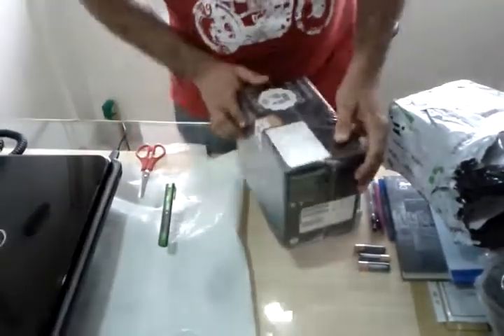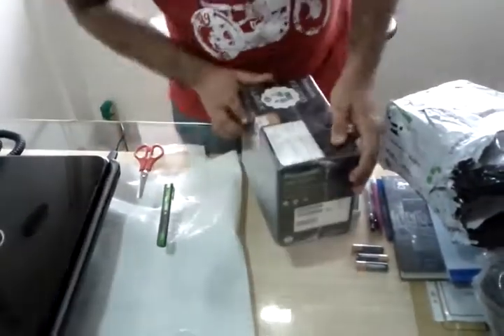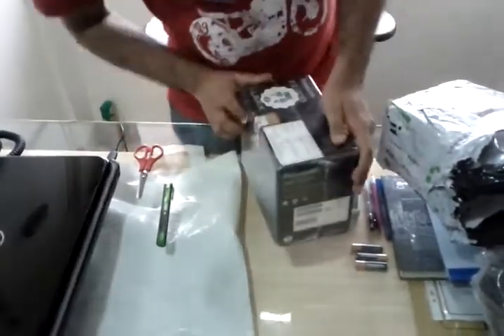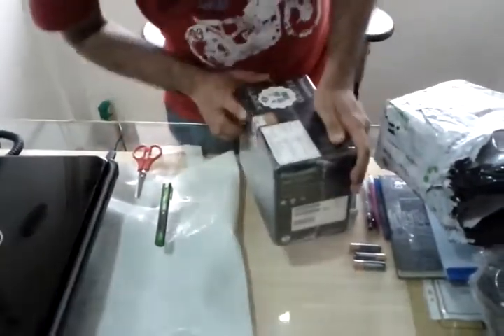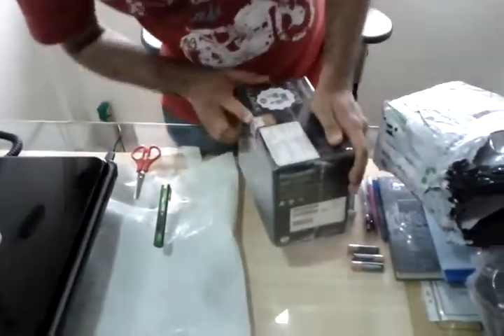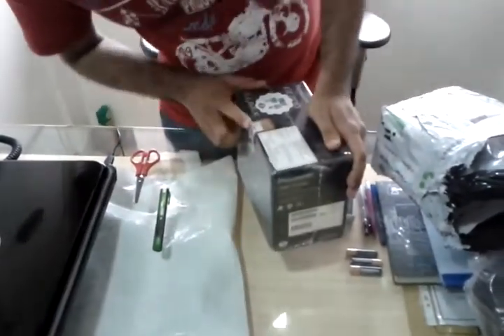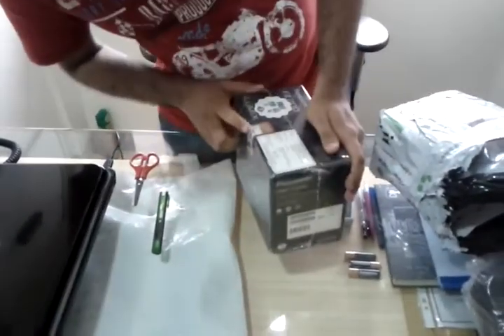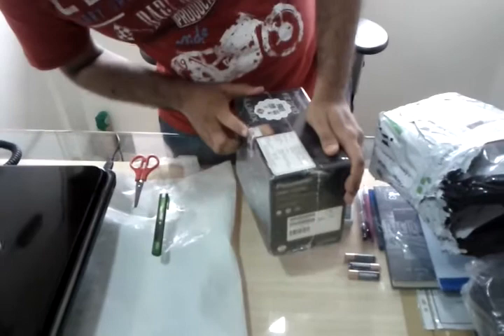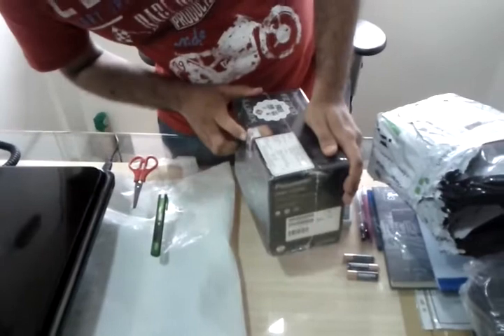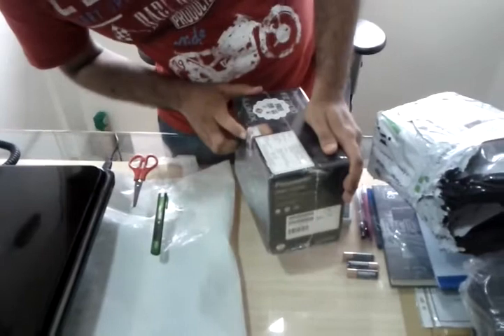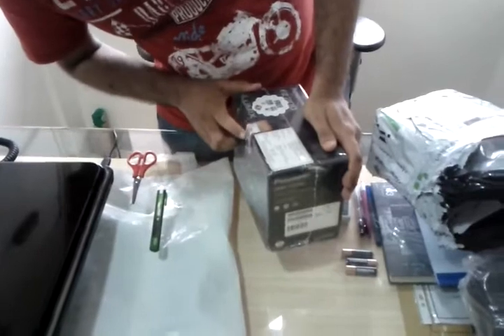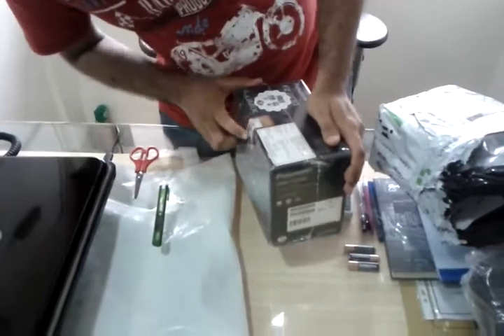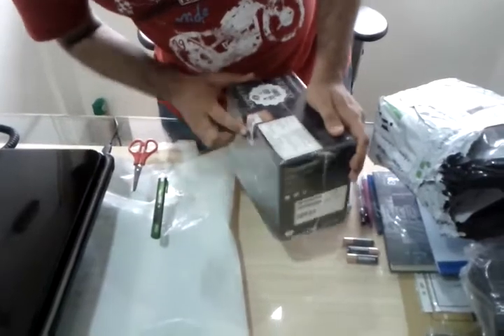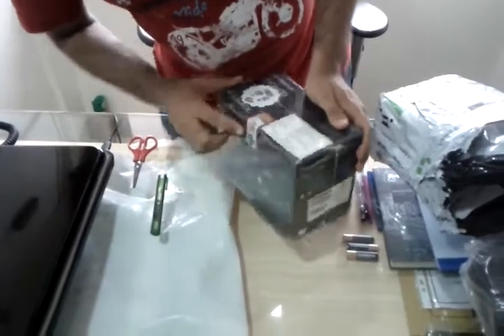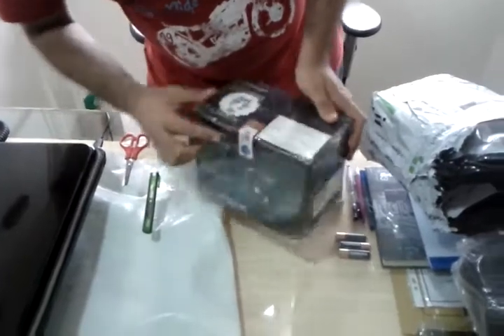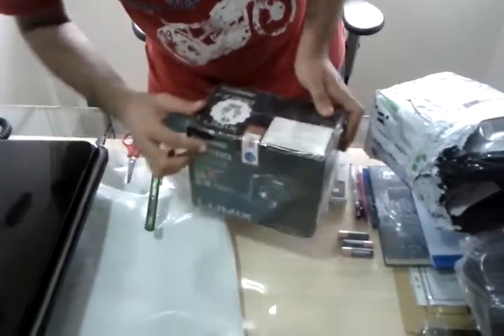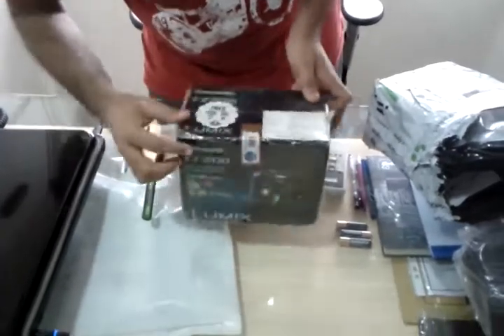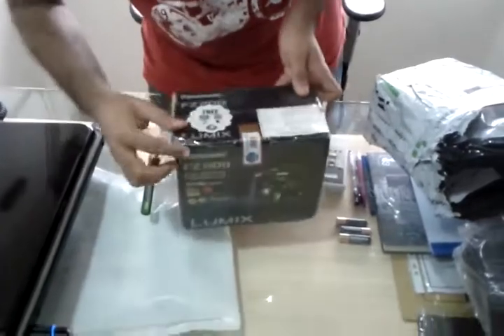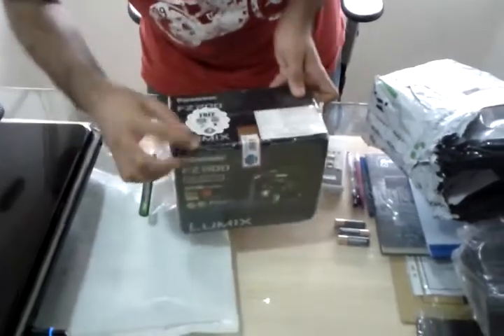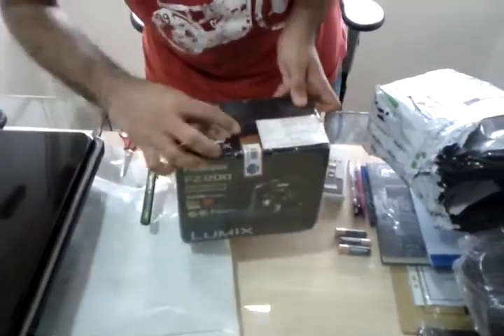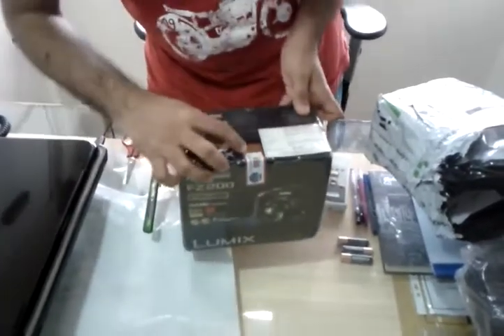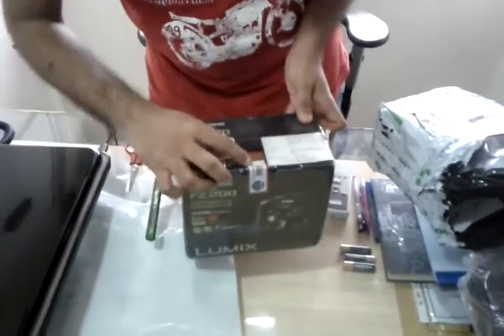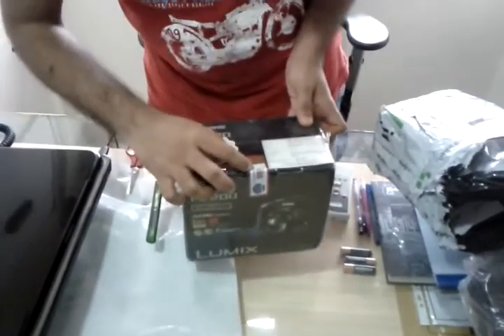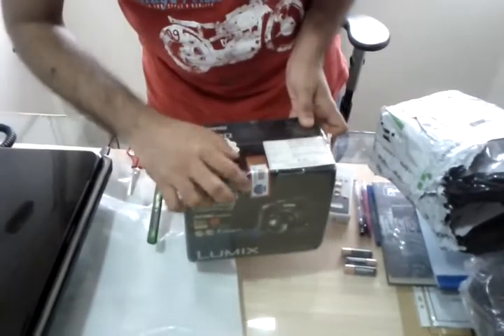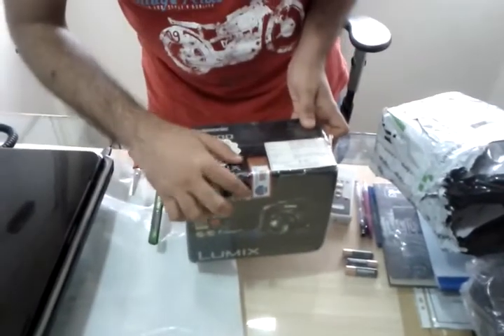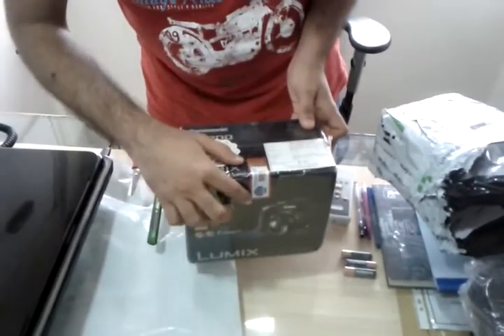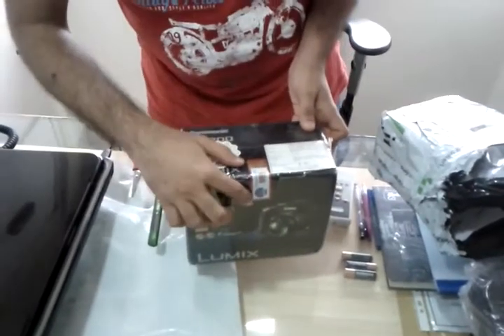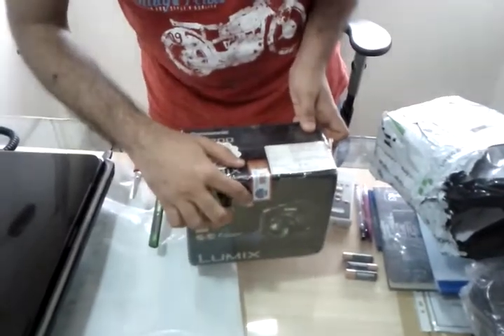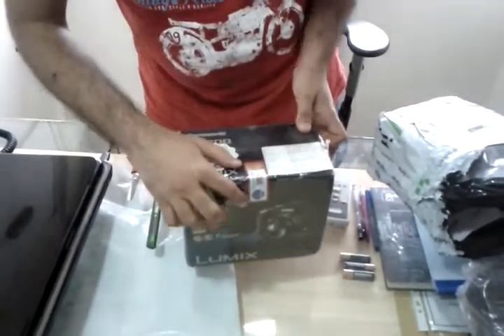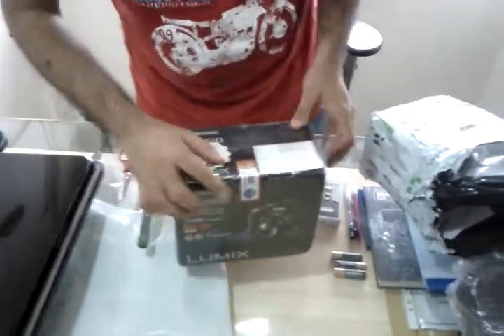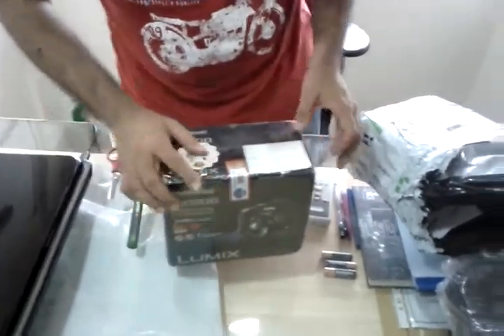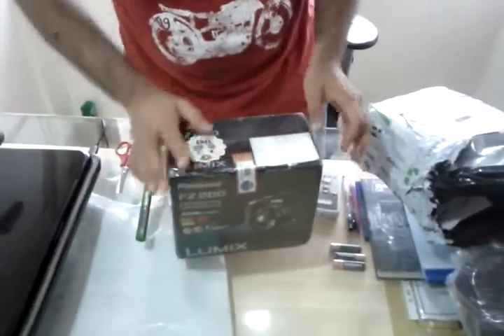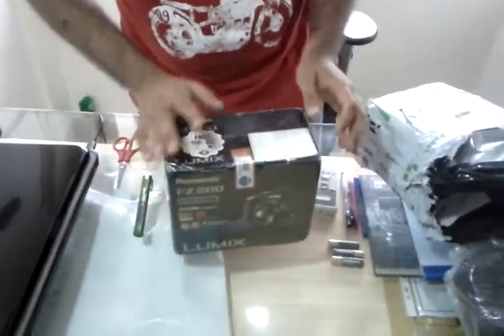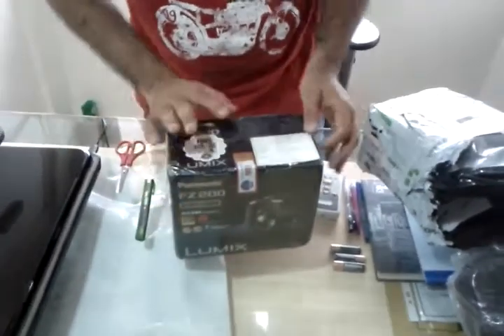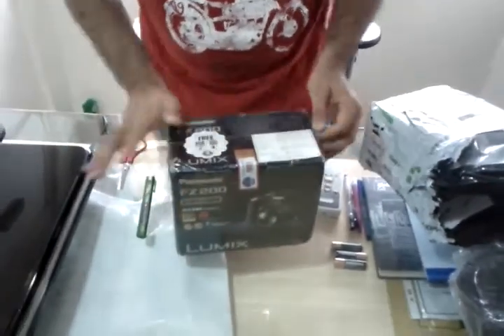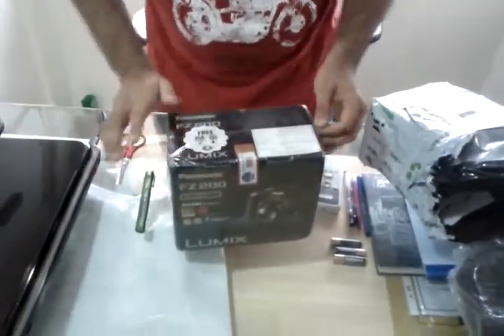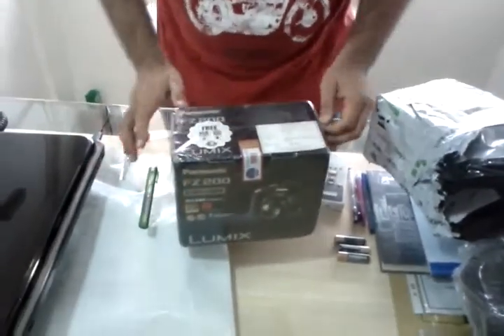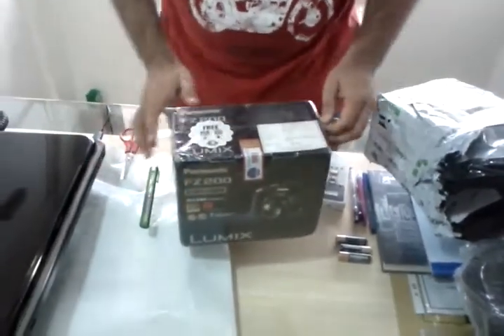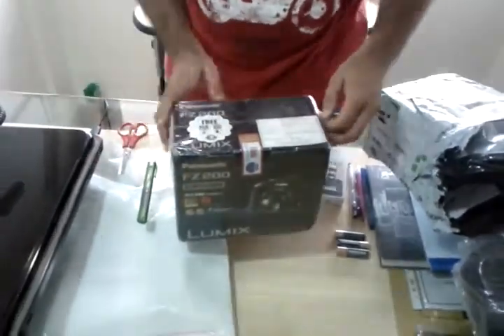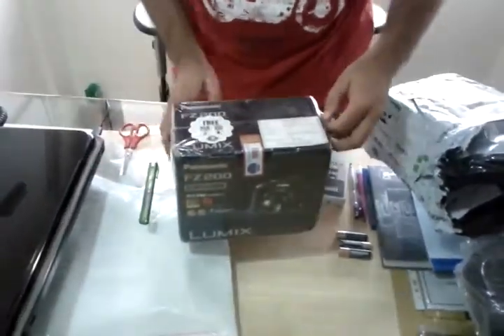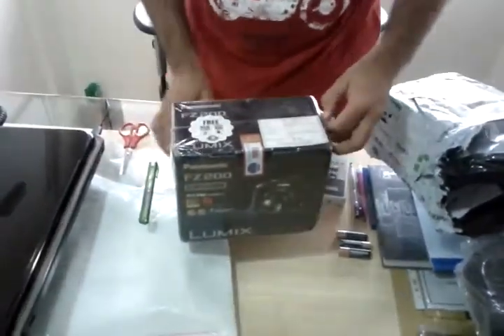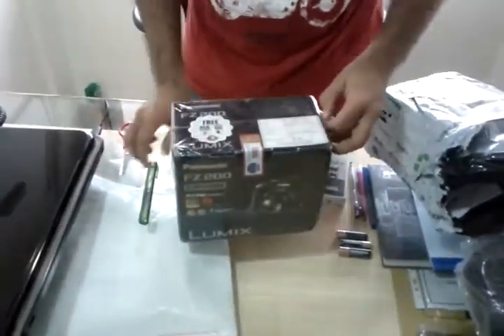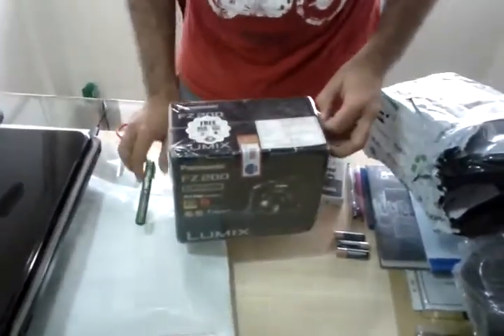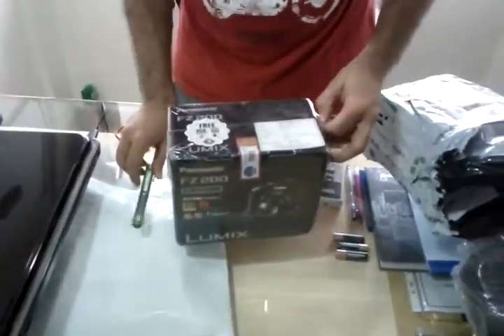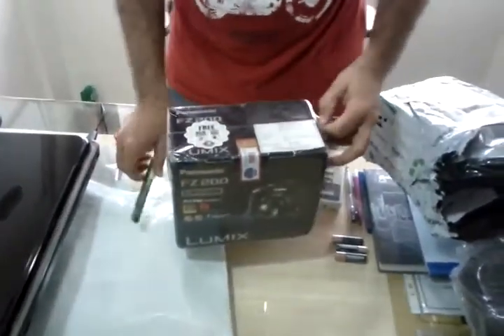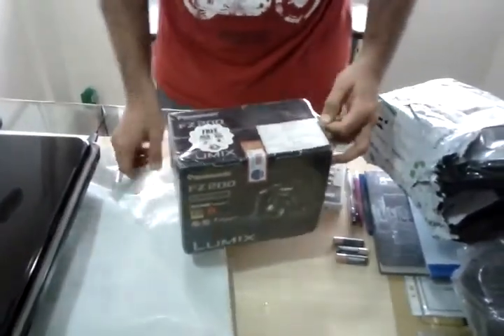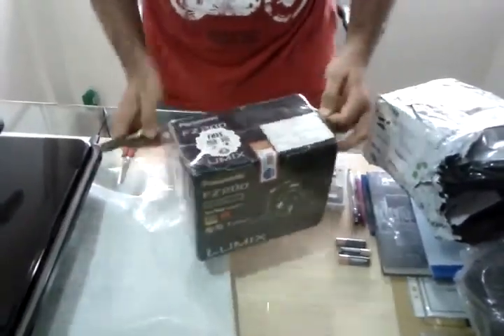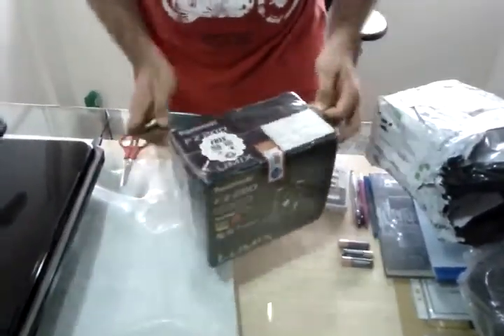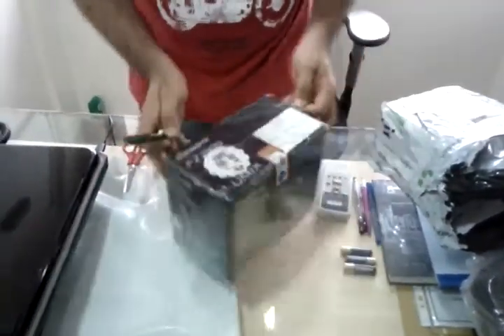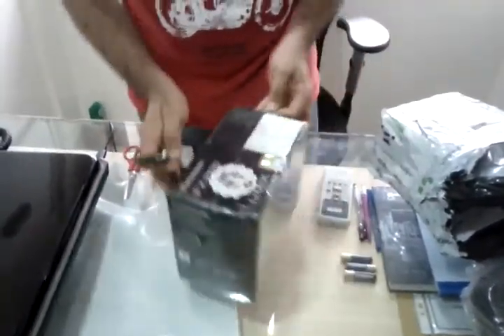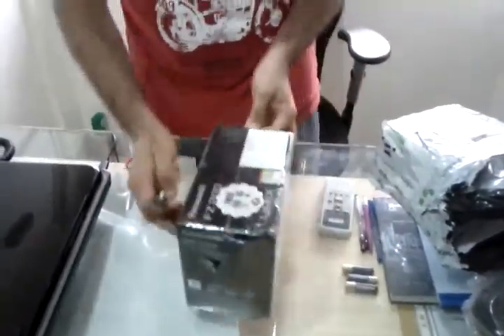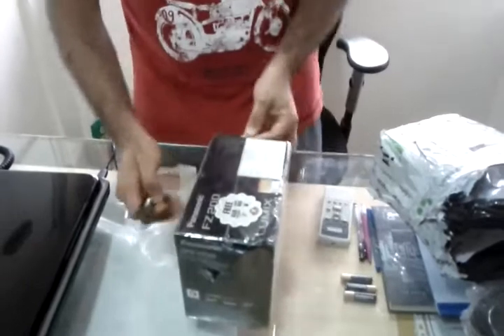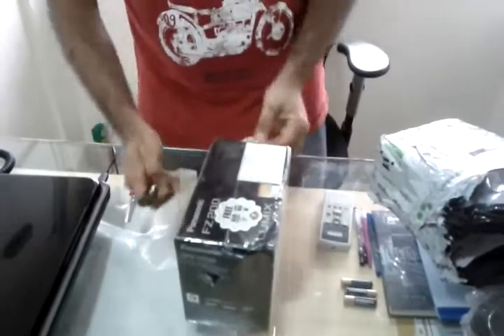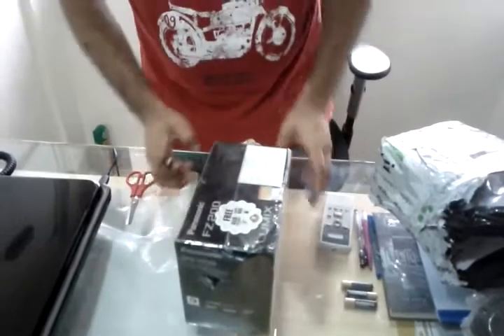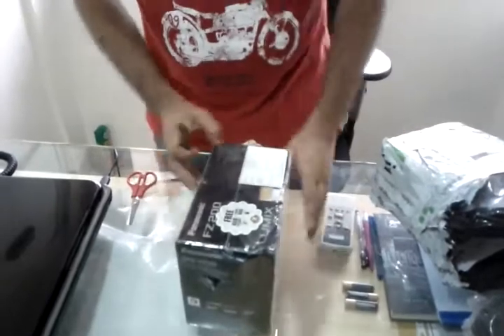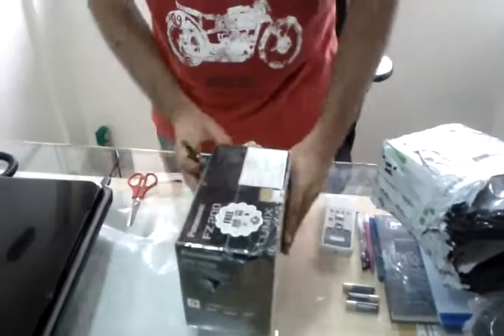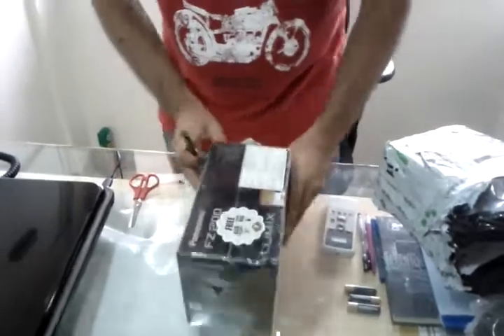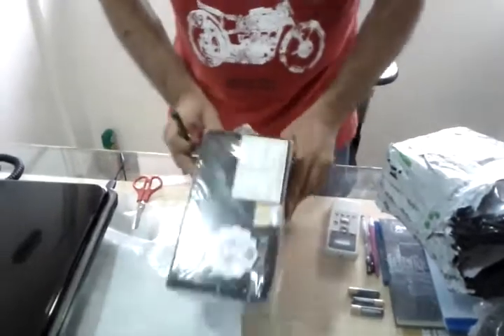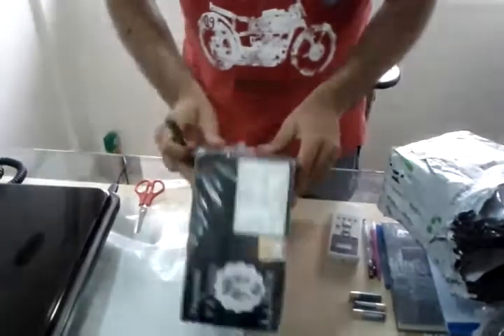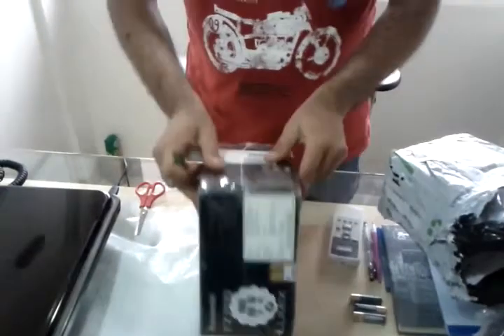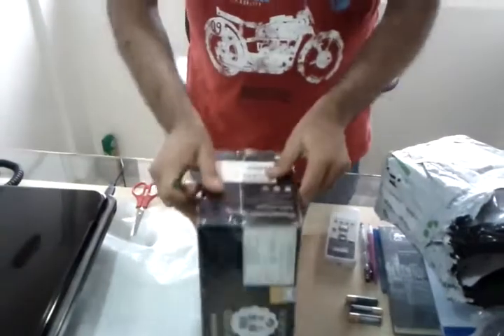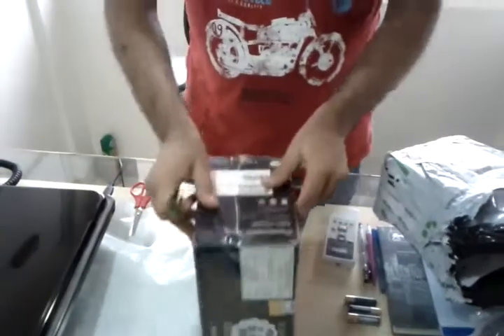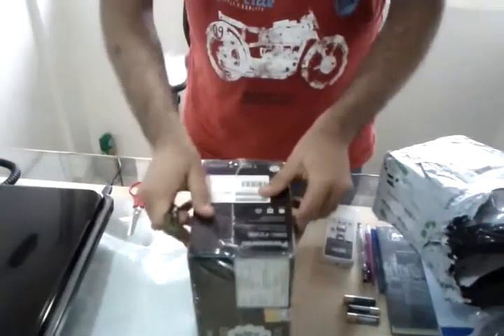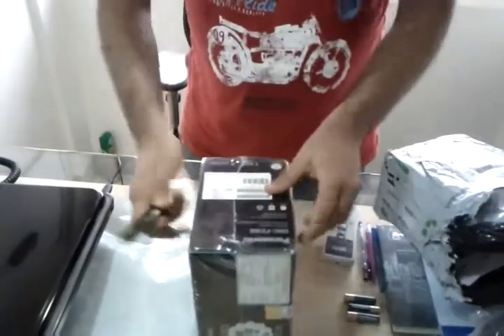It has a 3-year warranty as well, and it is sealed — not opened. Pretty good.